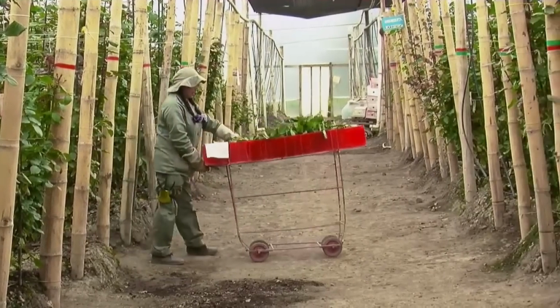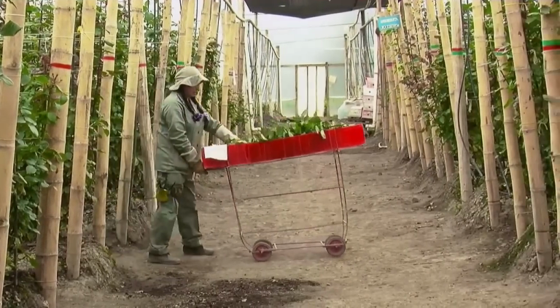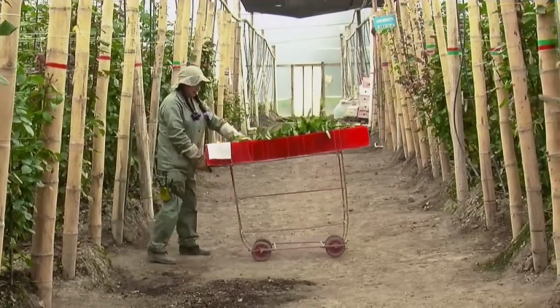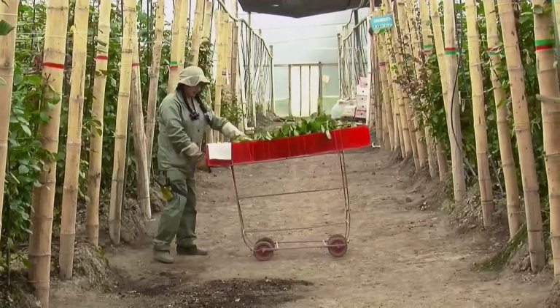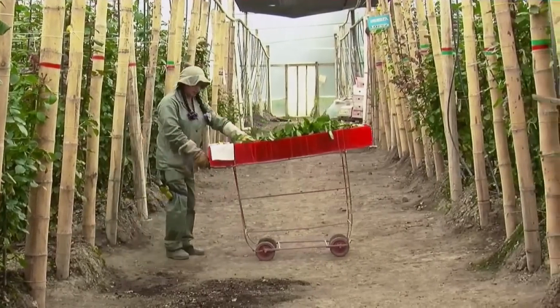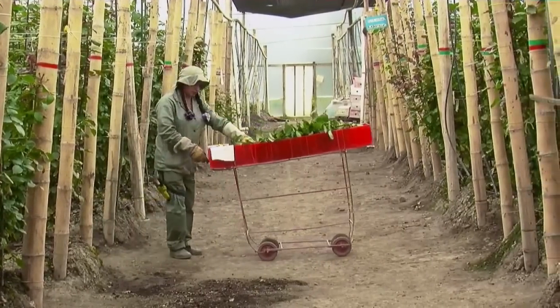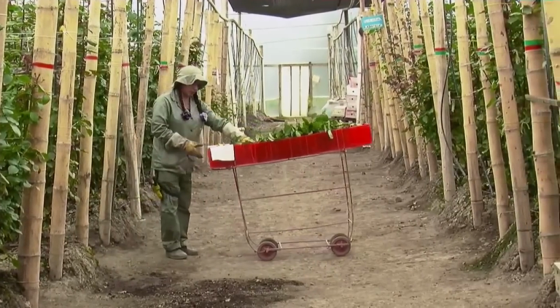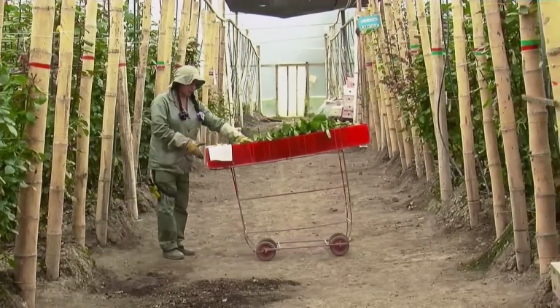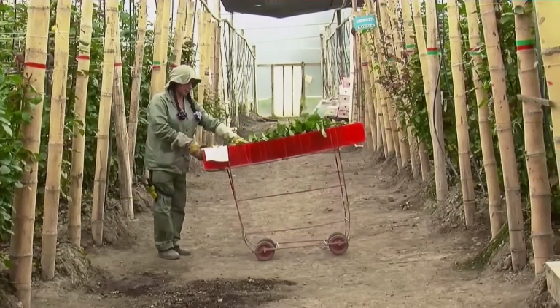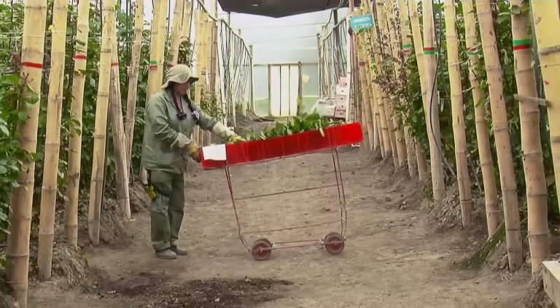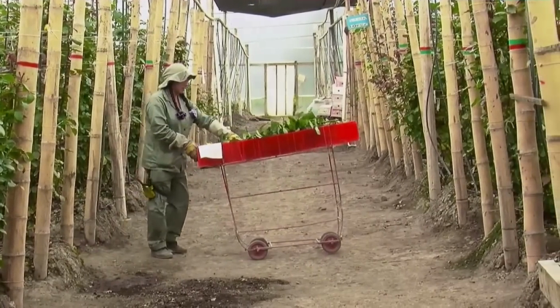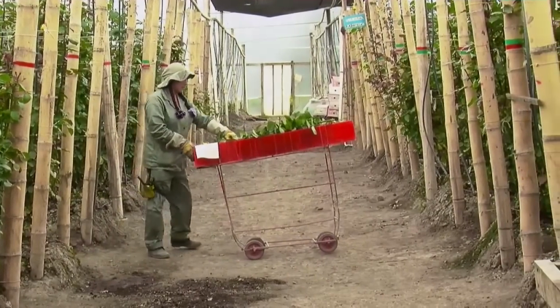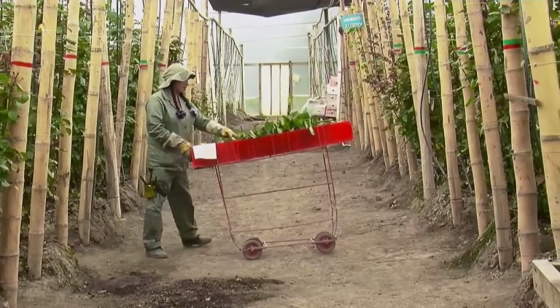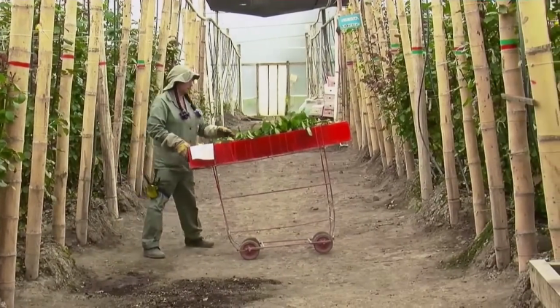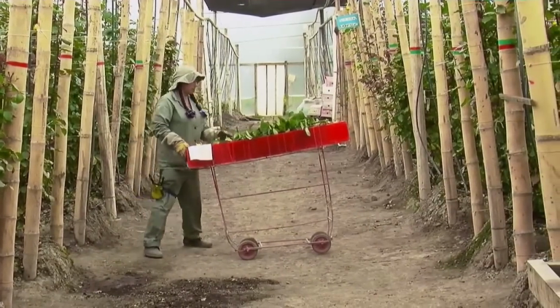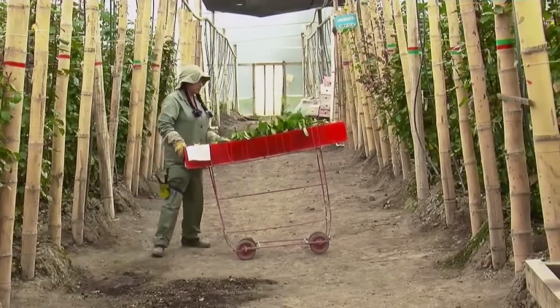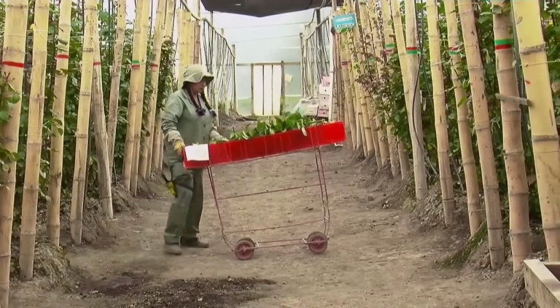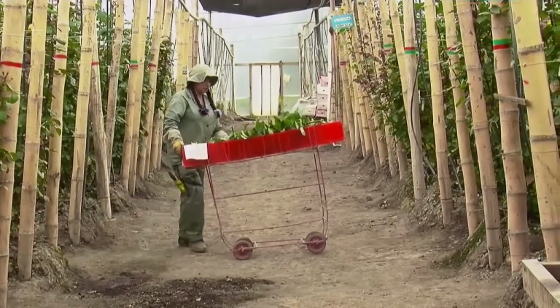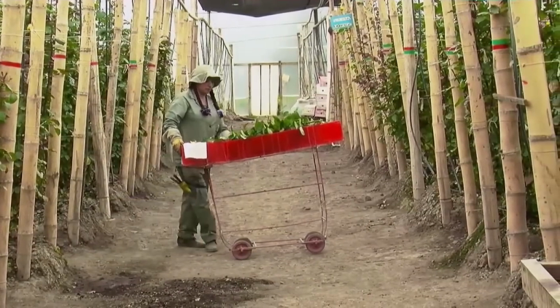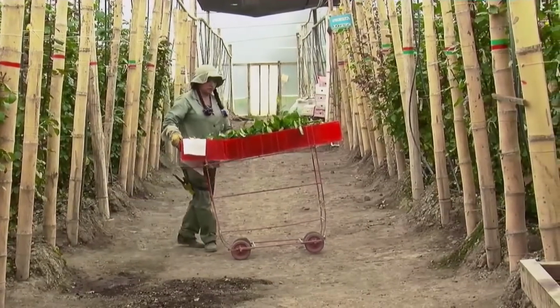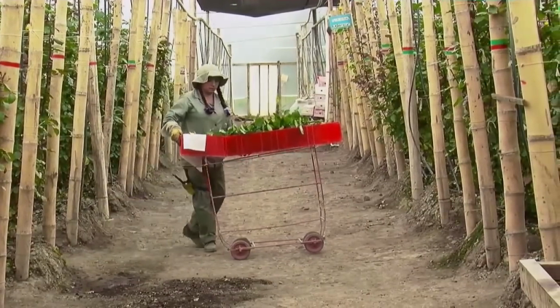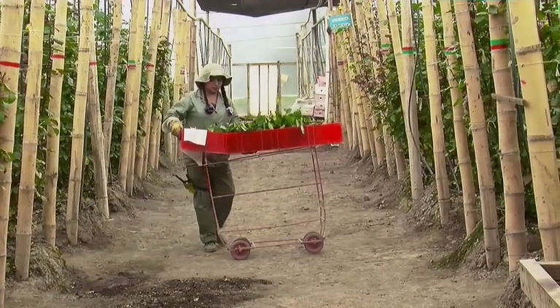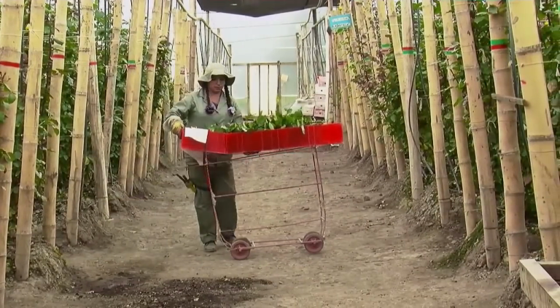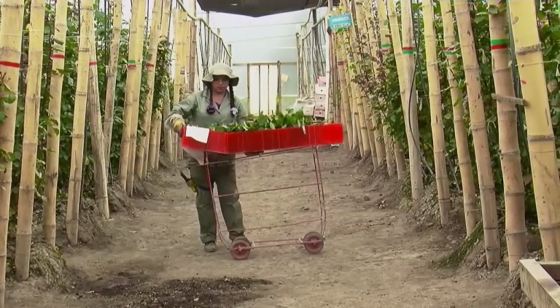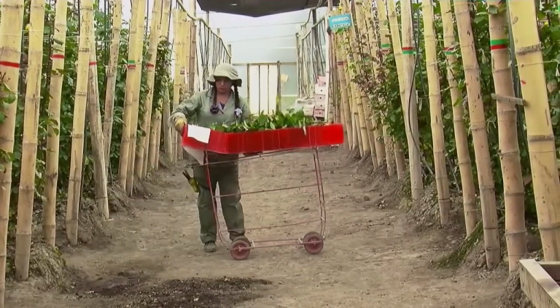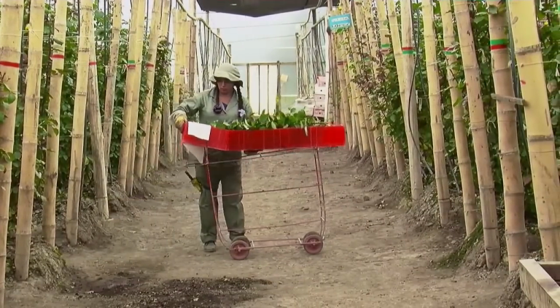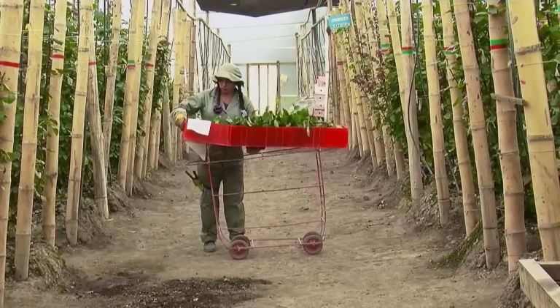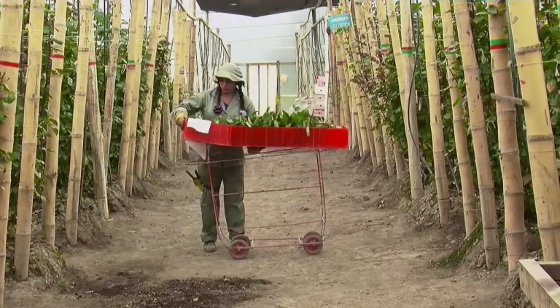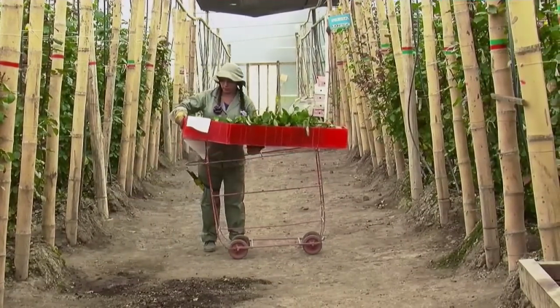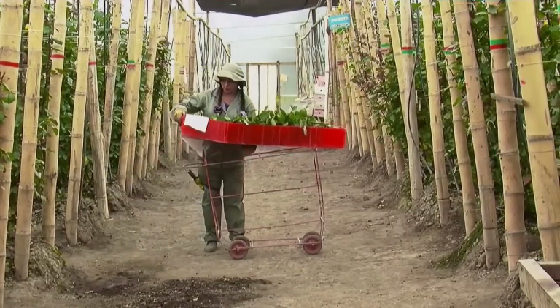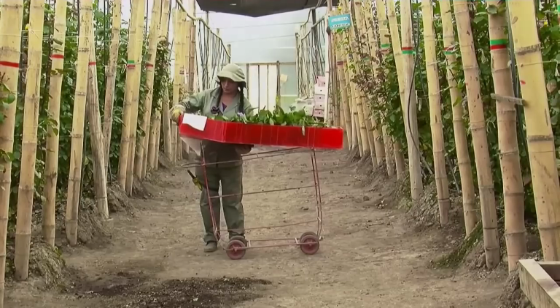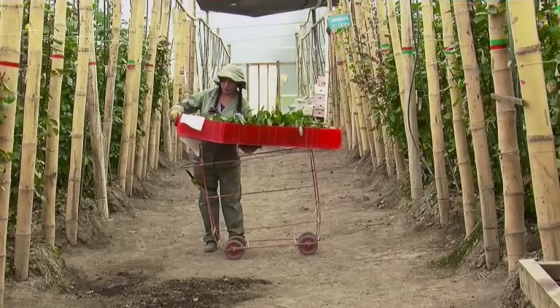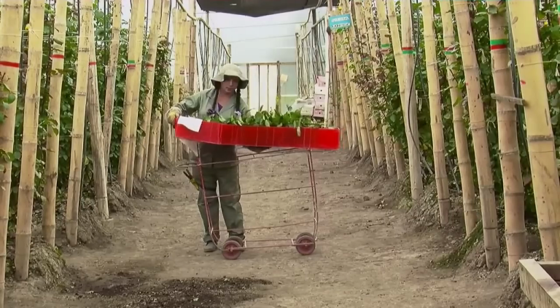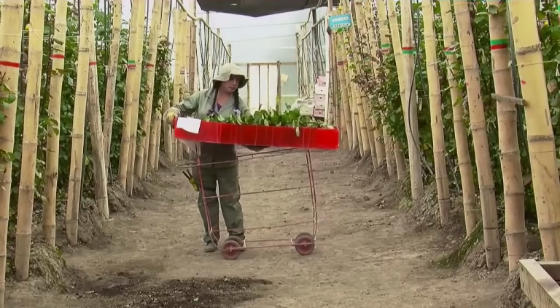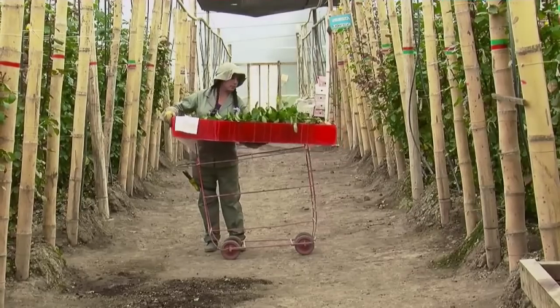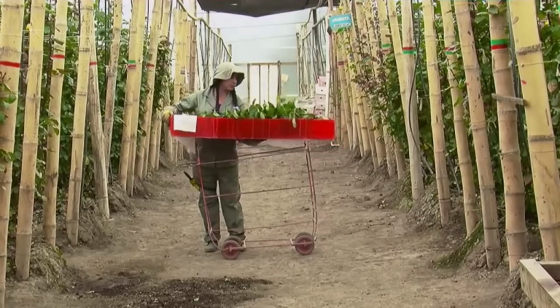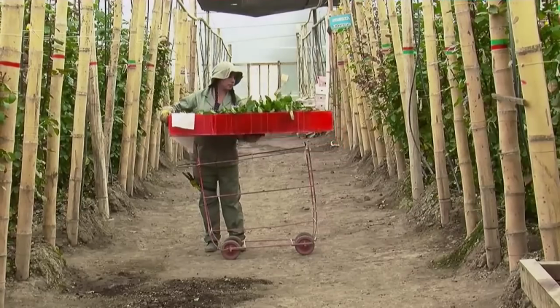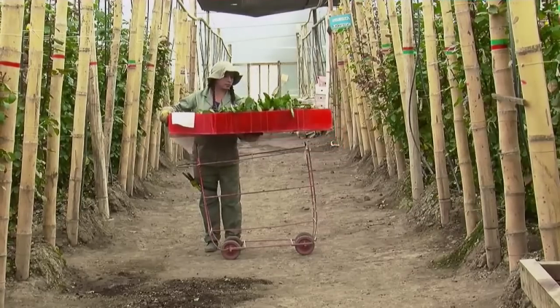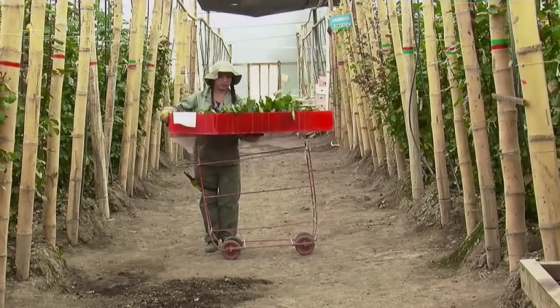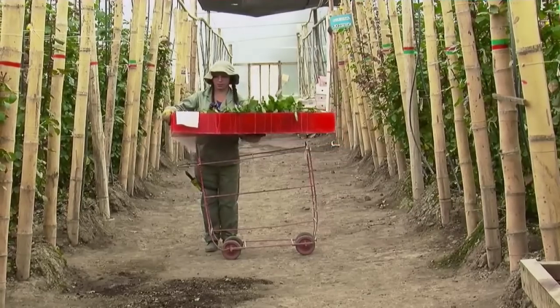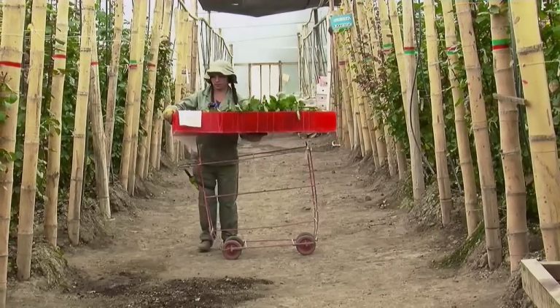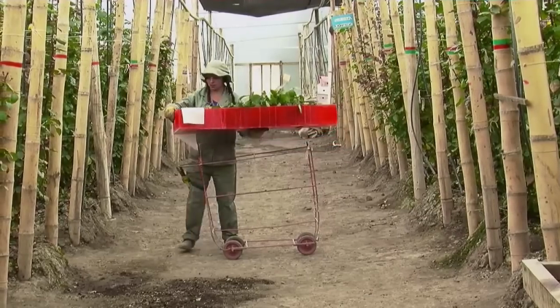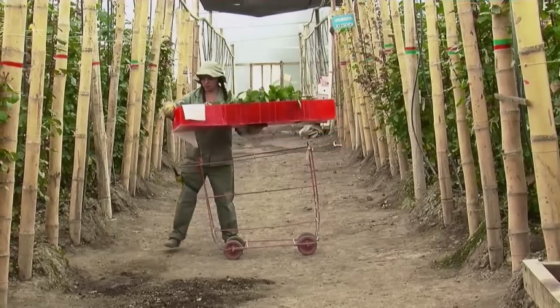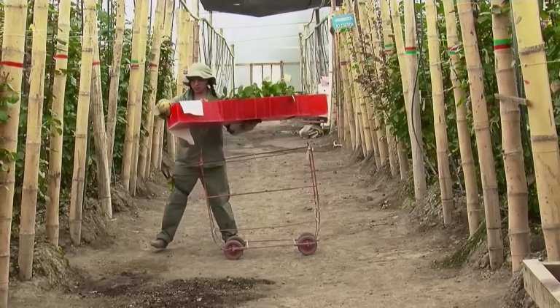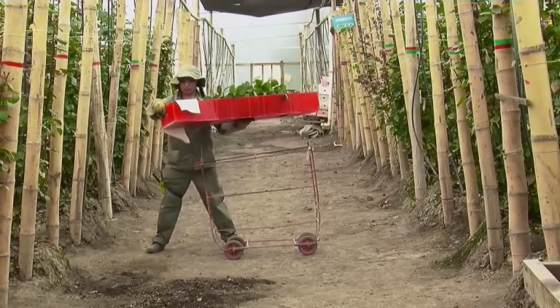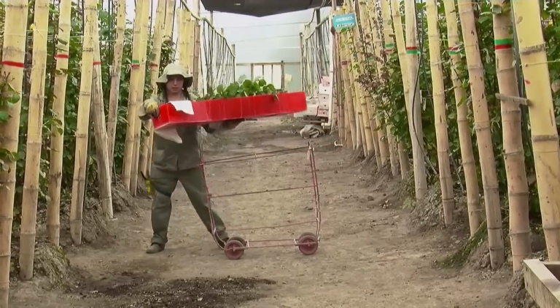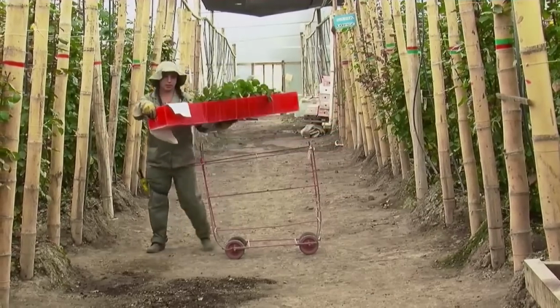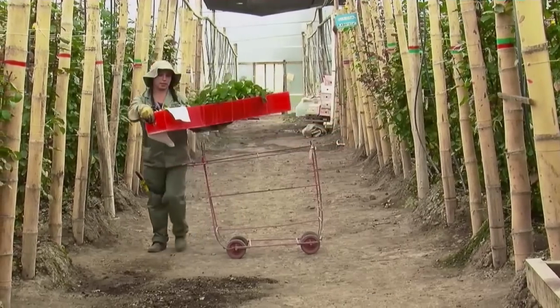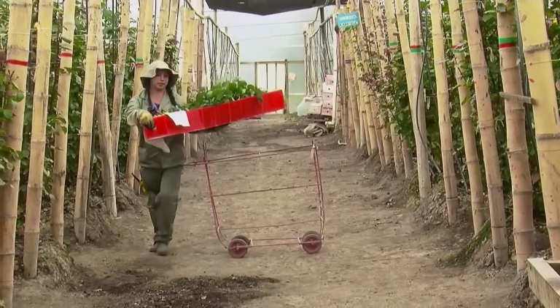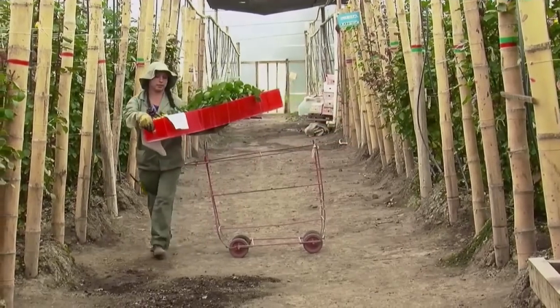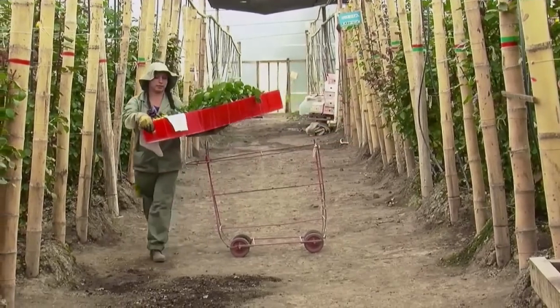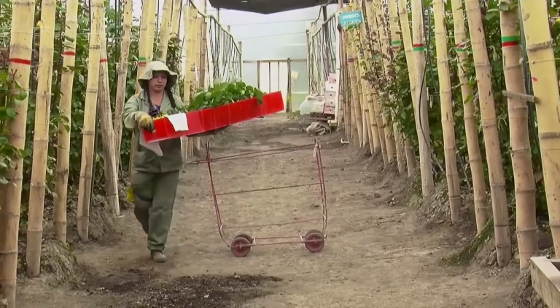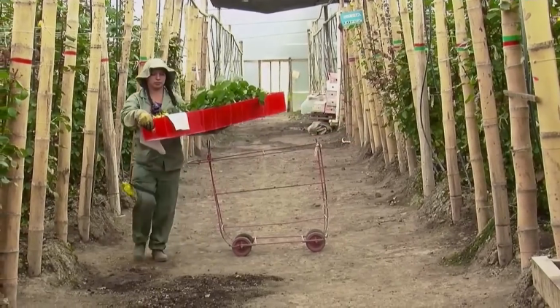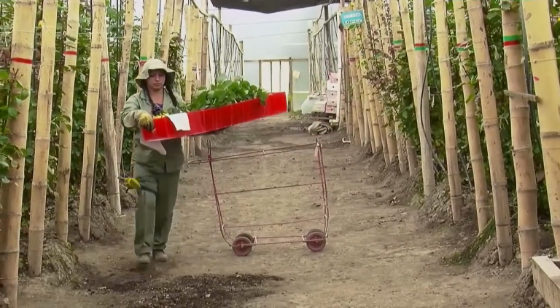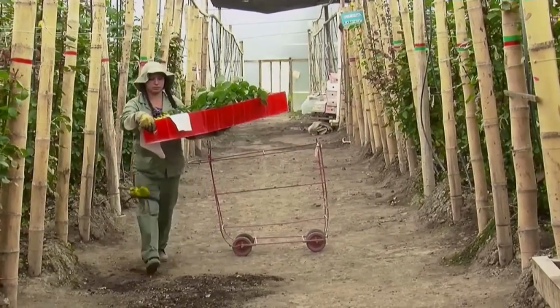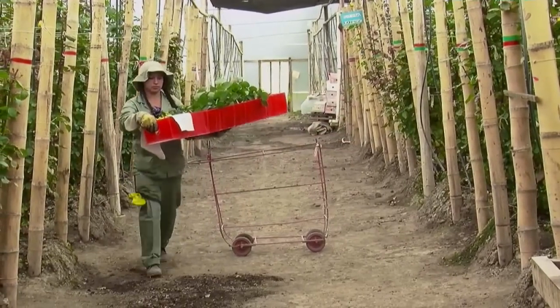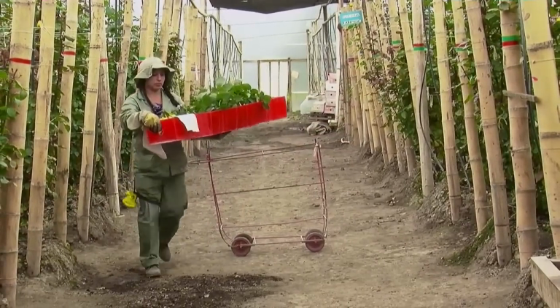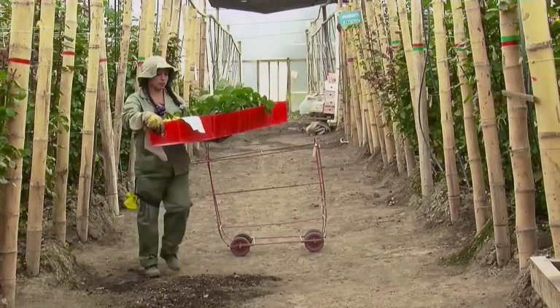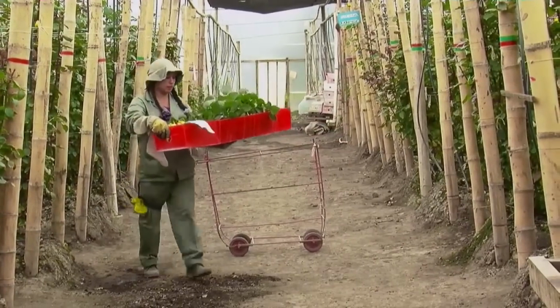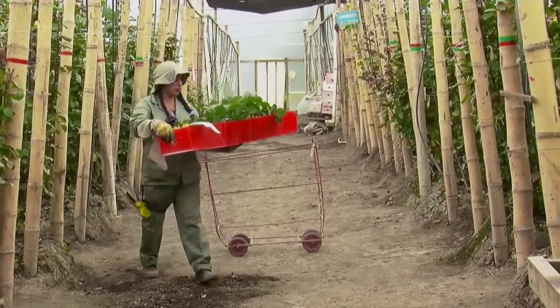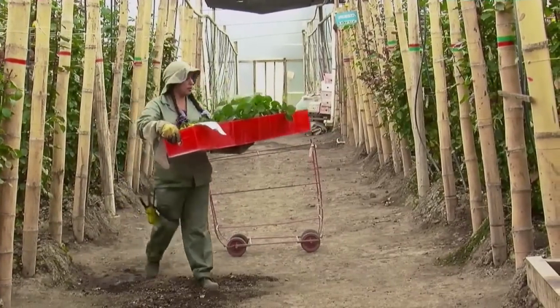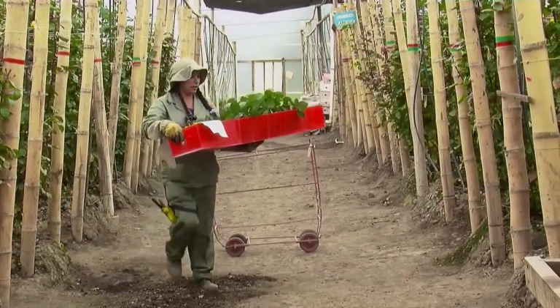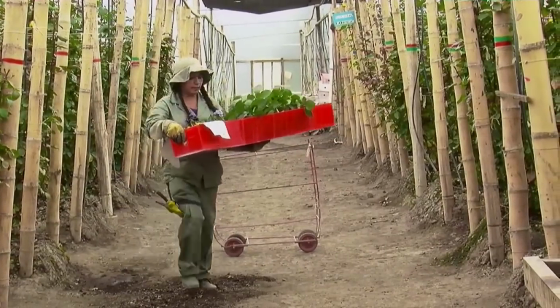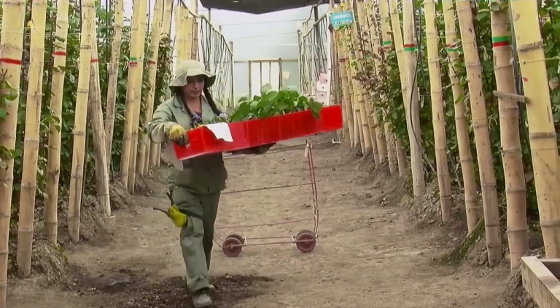Here we go to the station with our 20 flowers on a wheelbarrow. Here they are packed according to the variety.